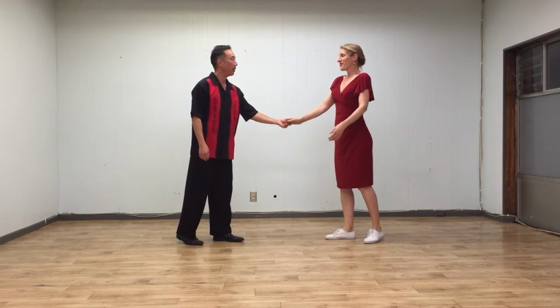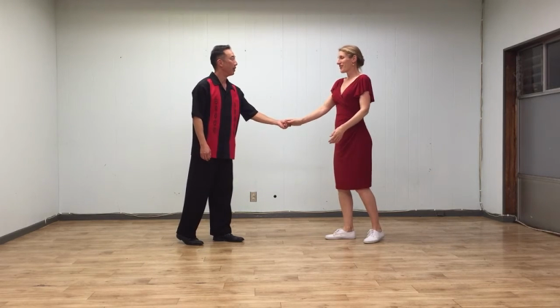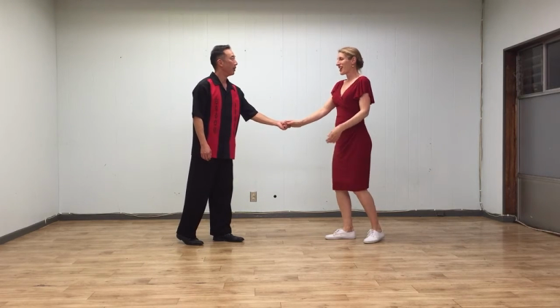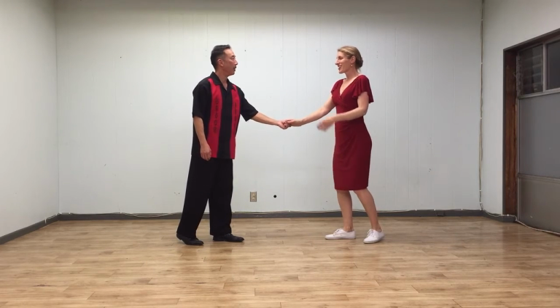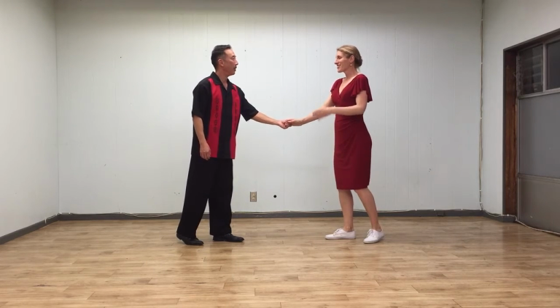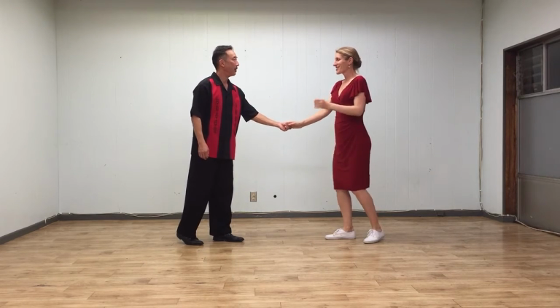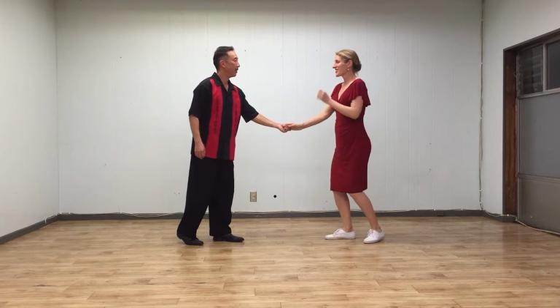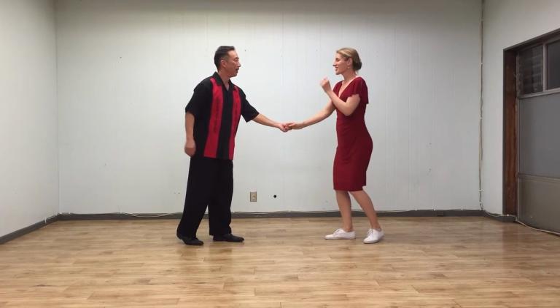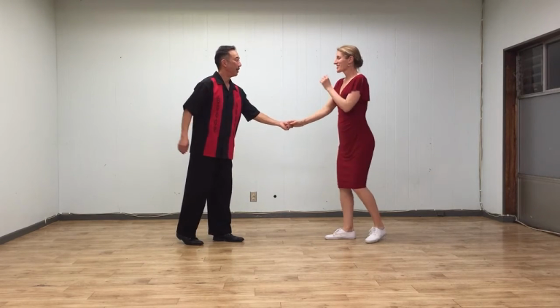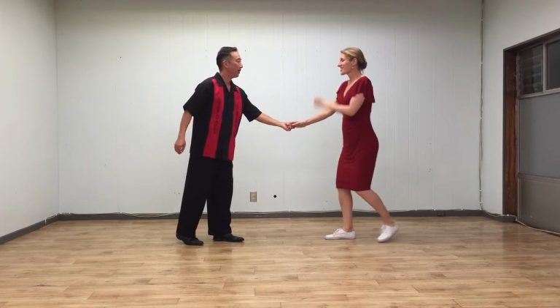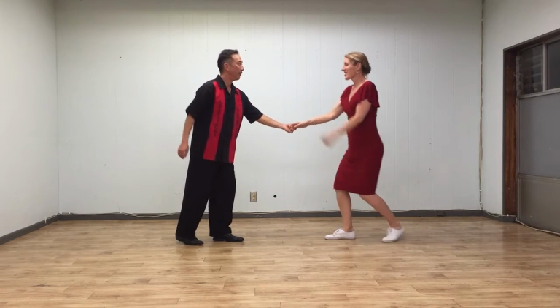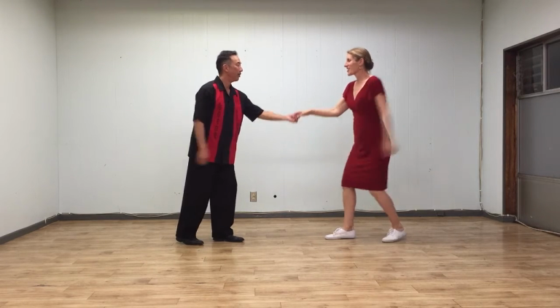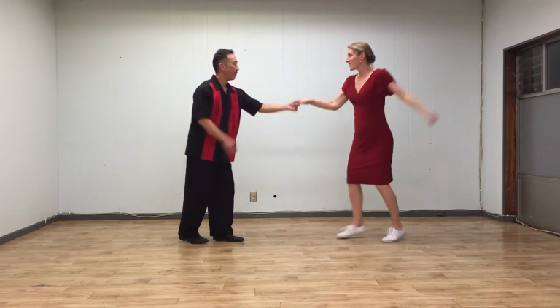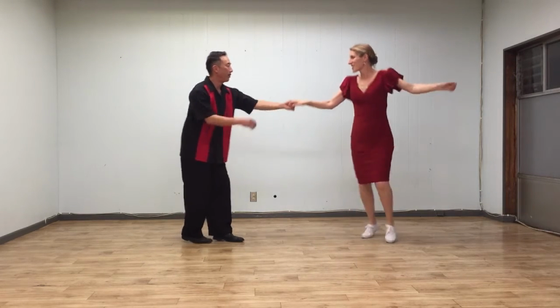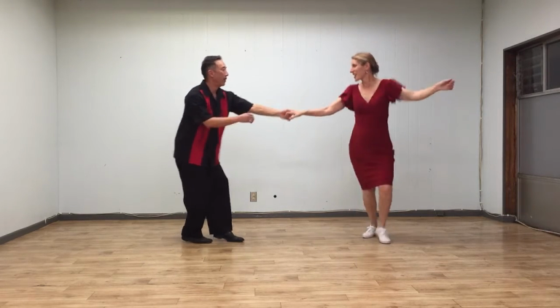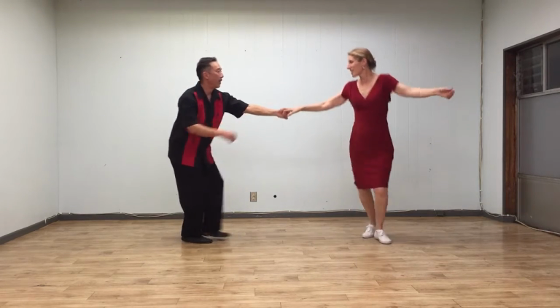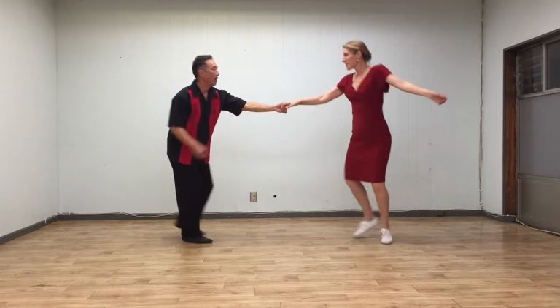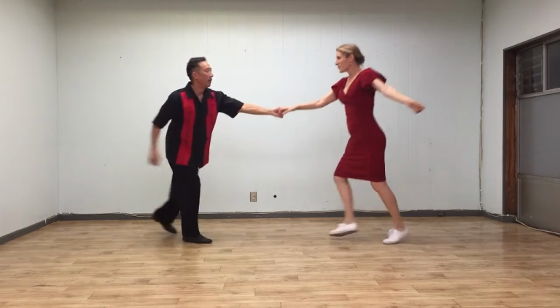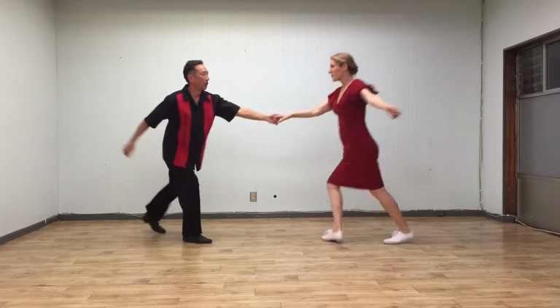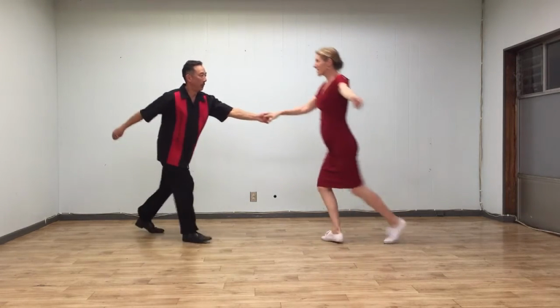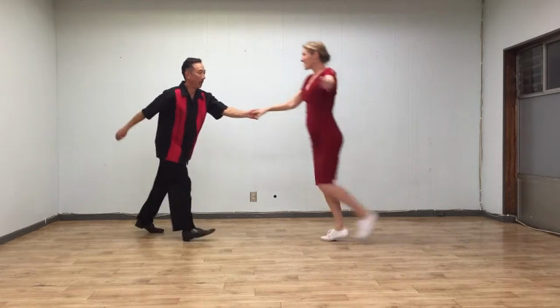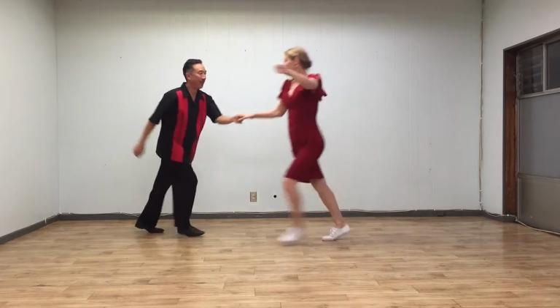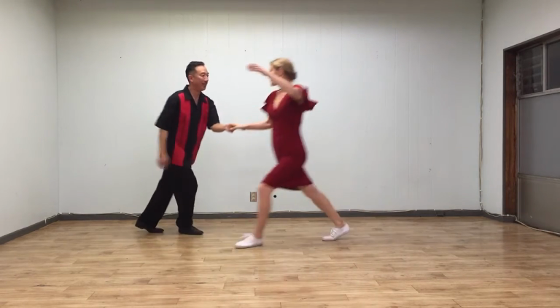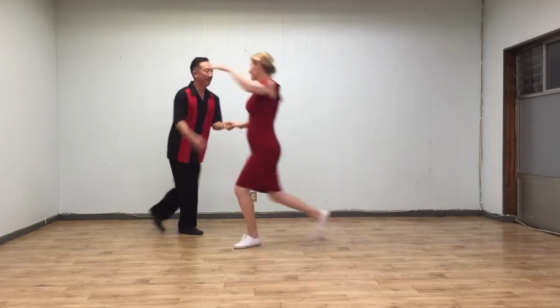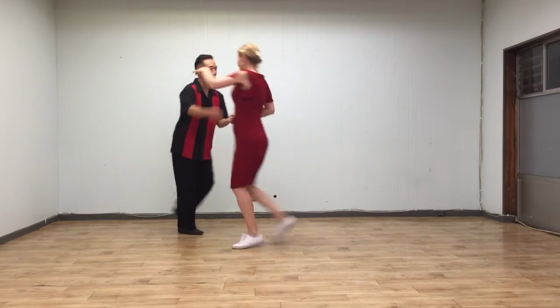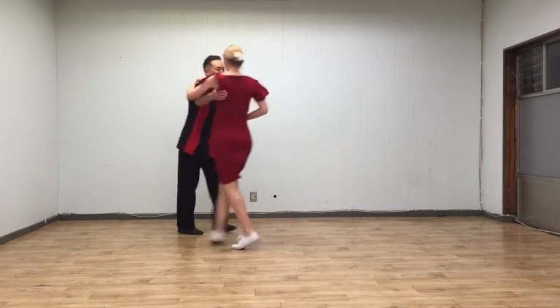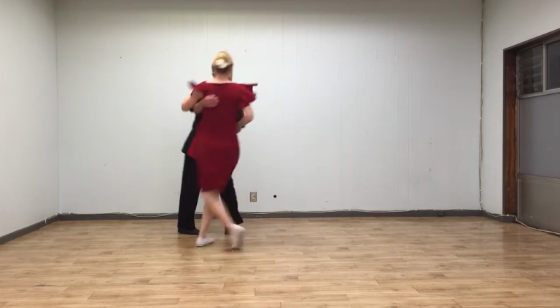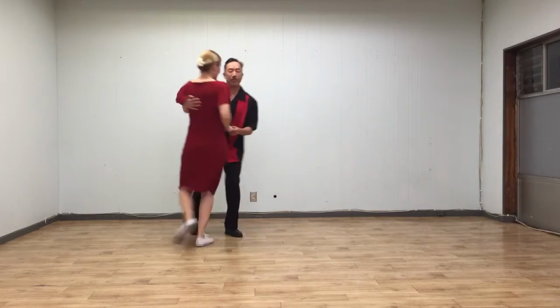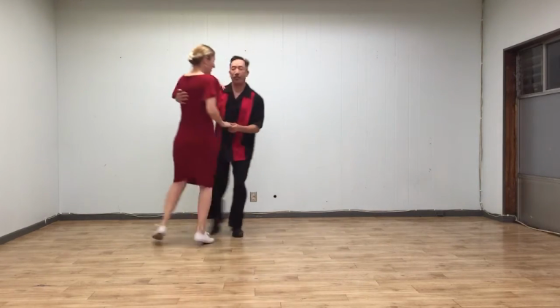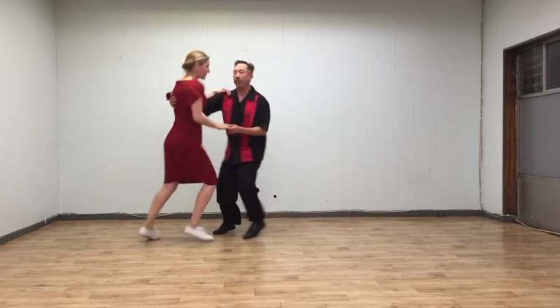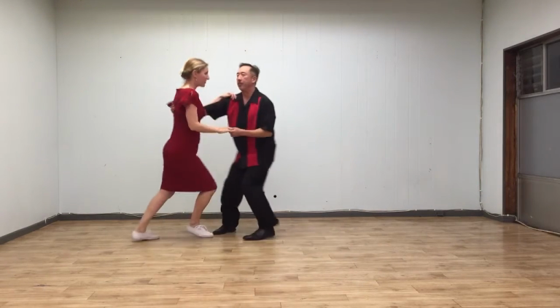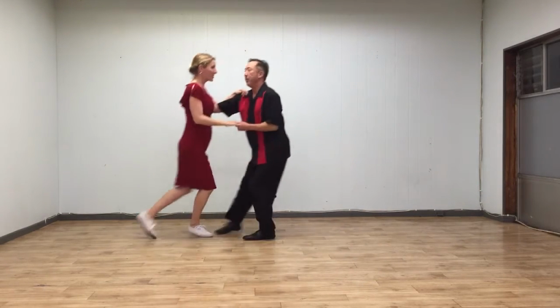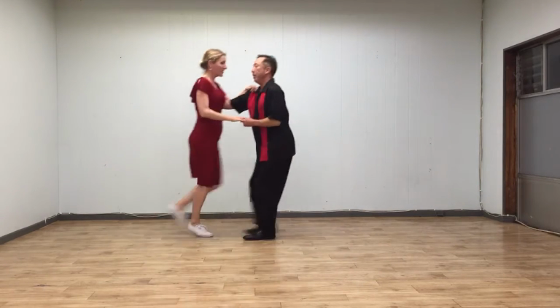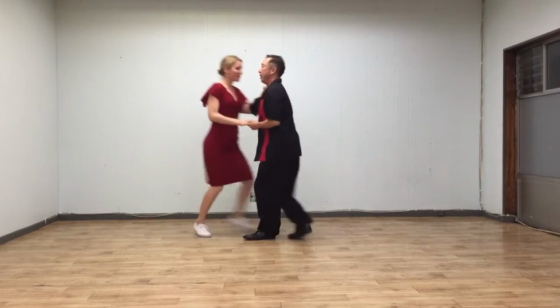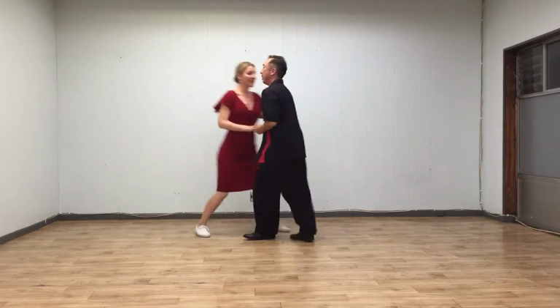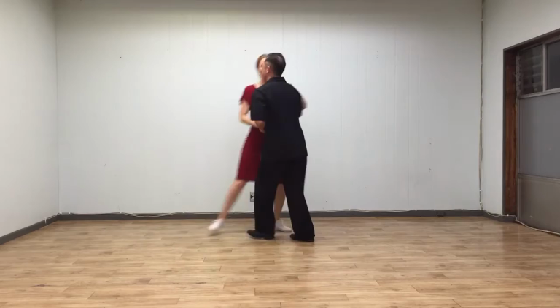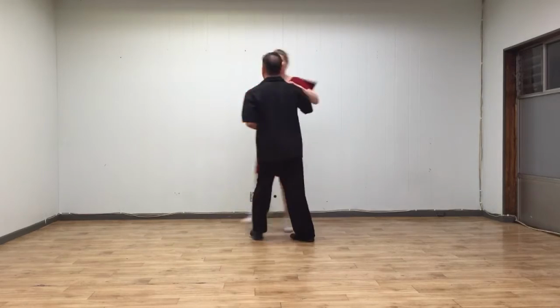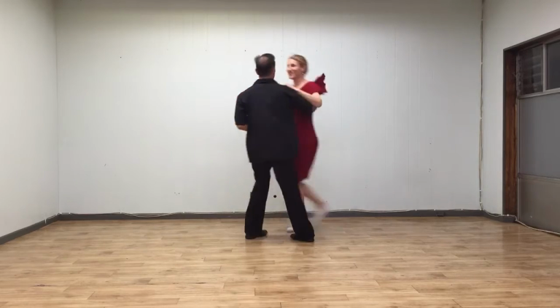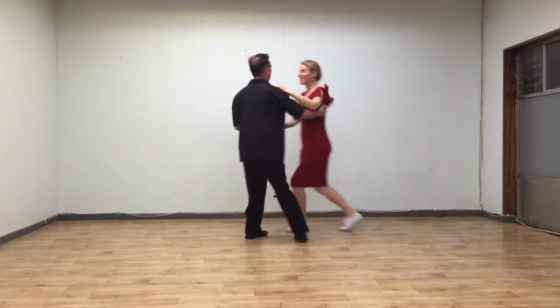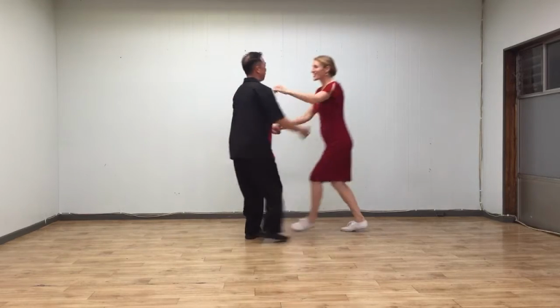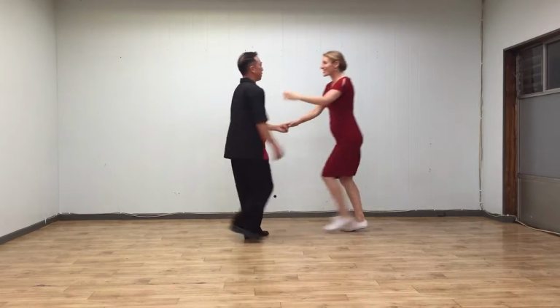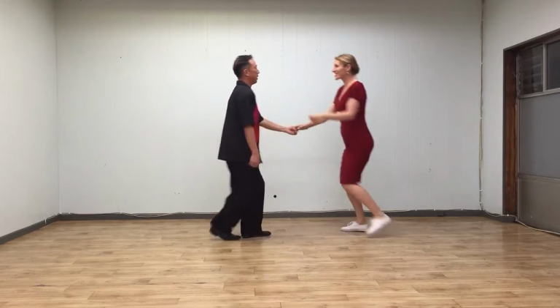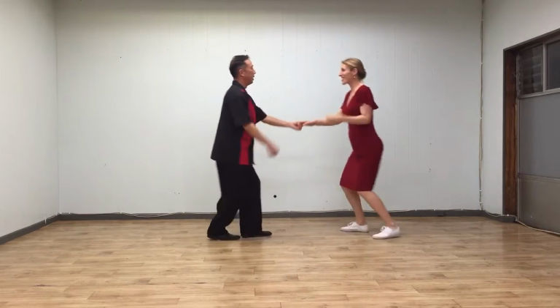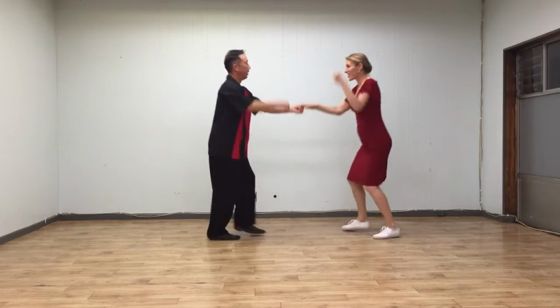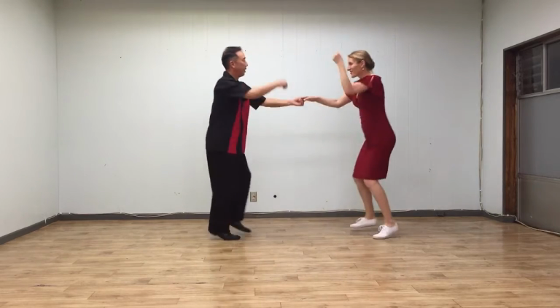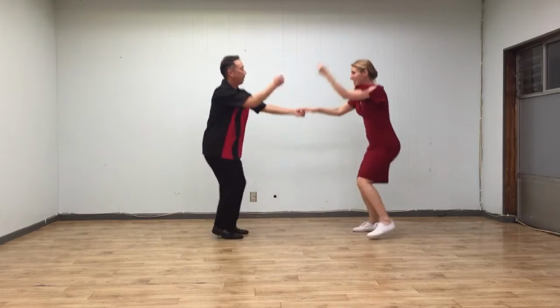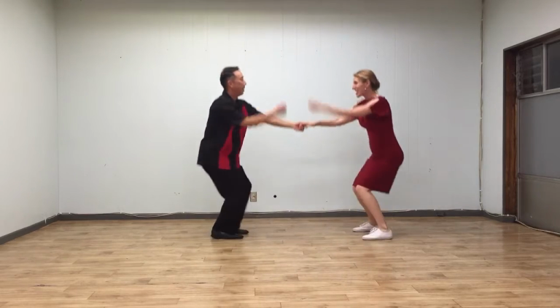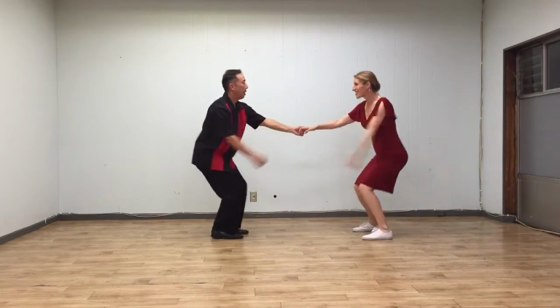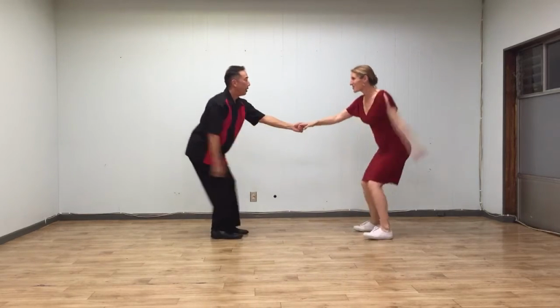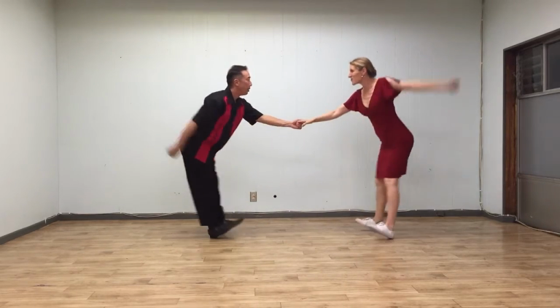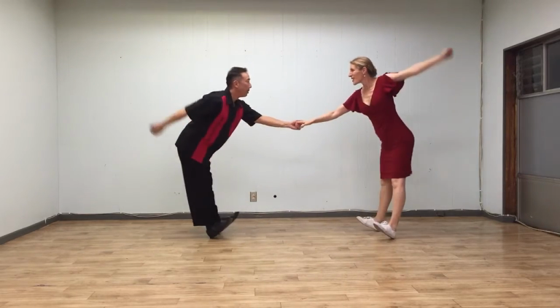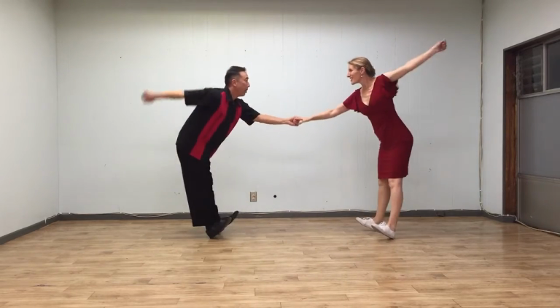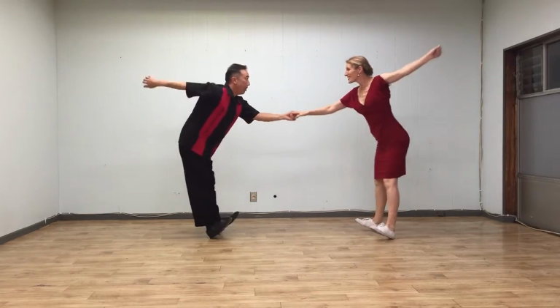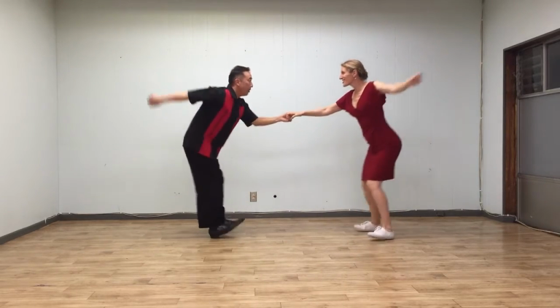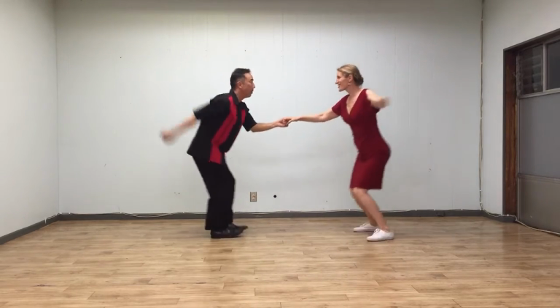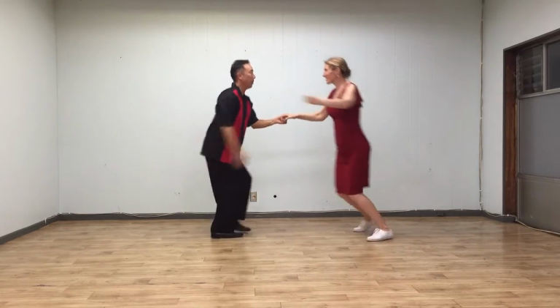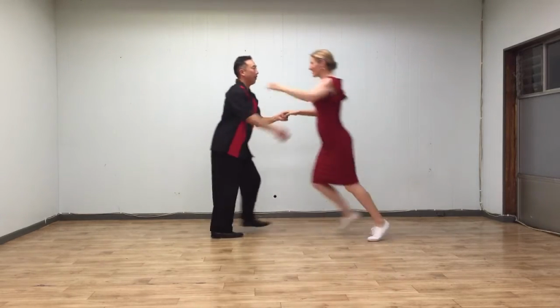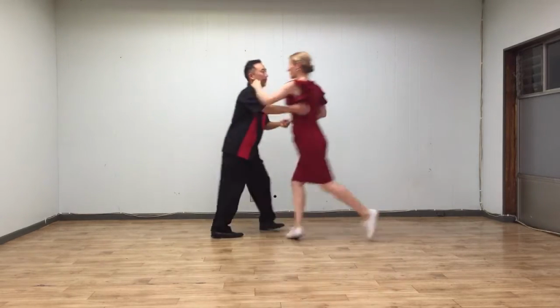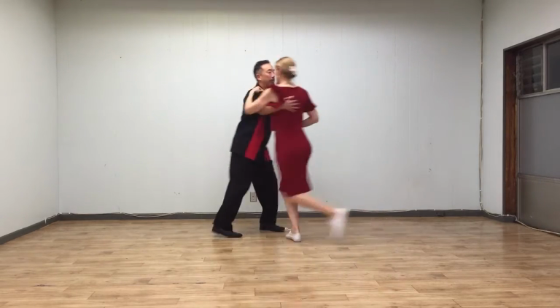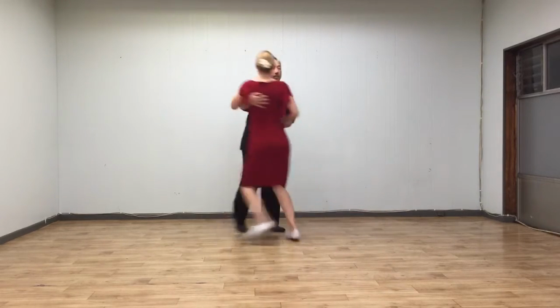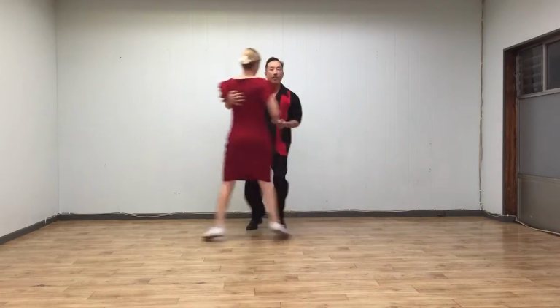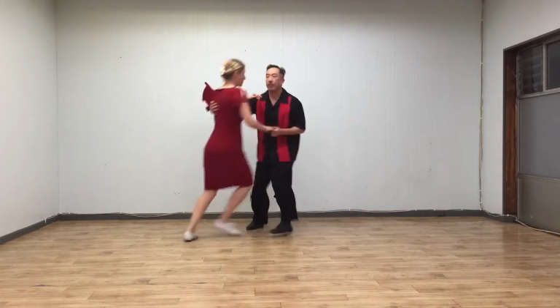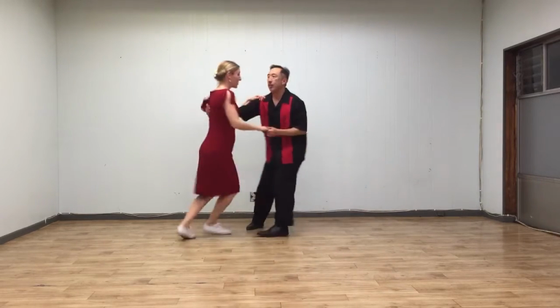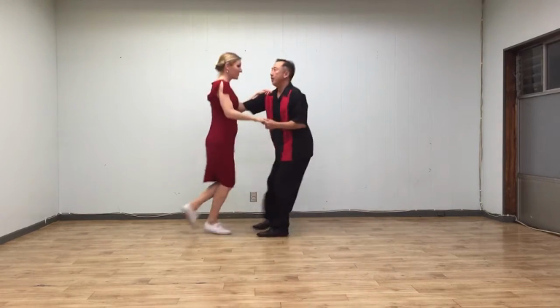[Demo: heels footwork with counts 1–8 repeated.]